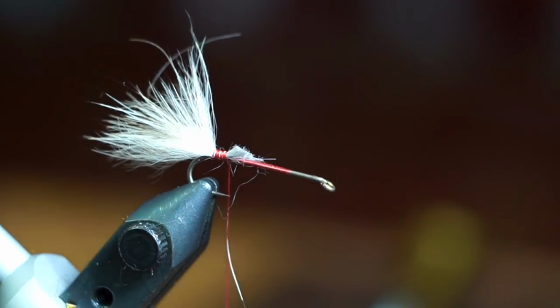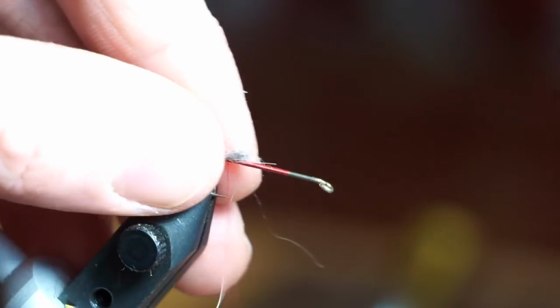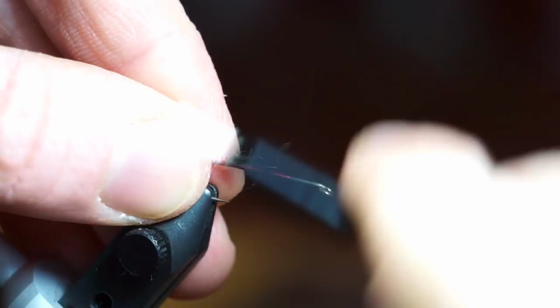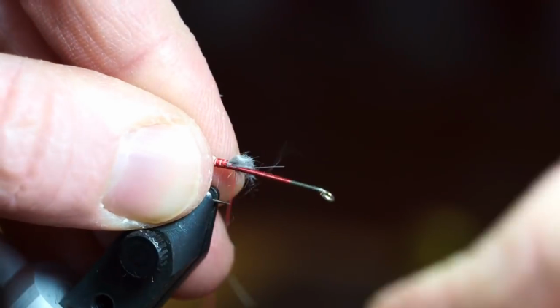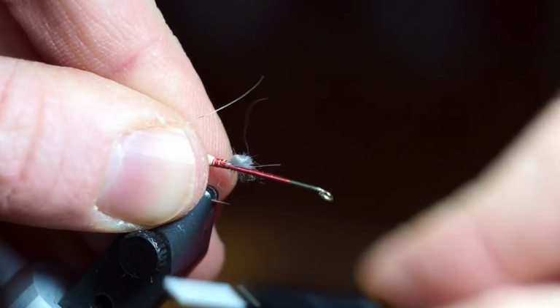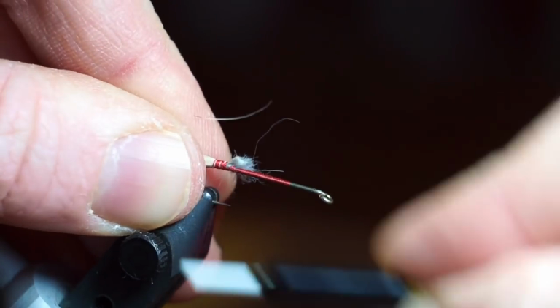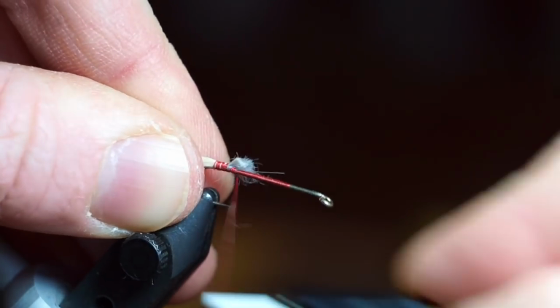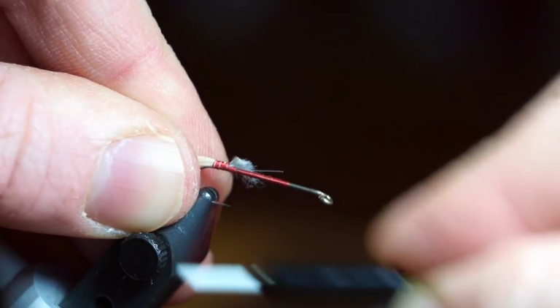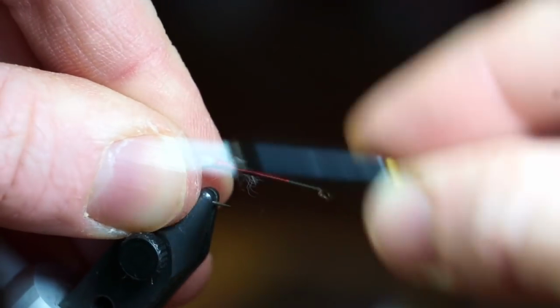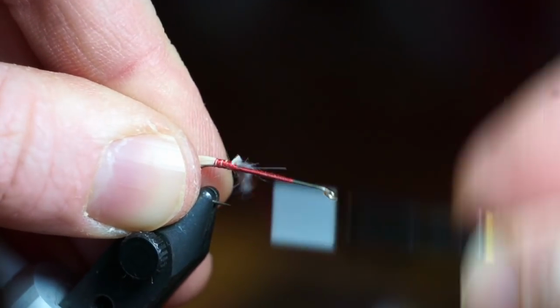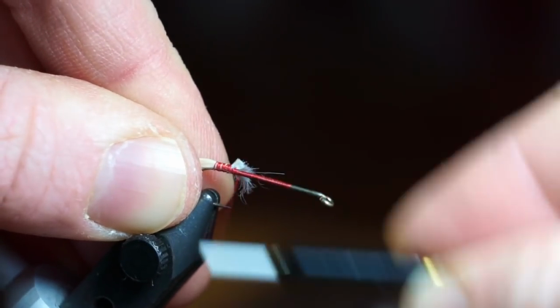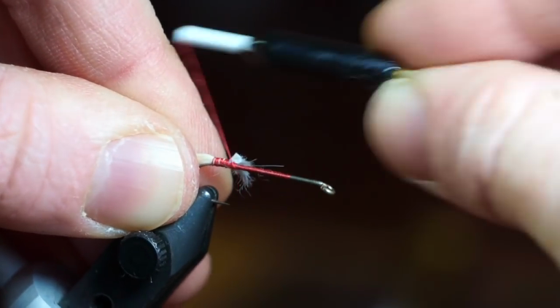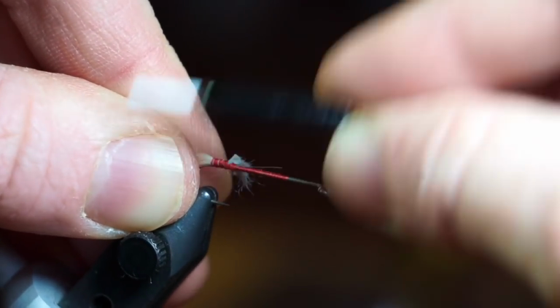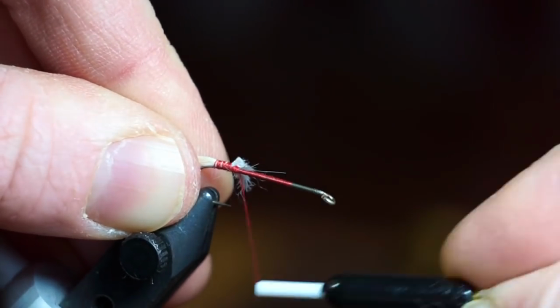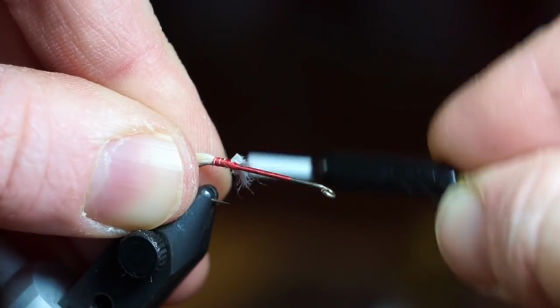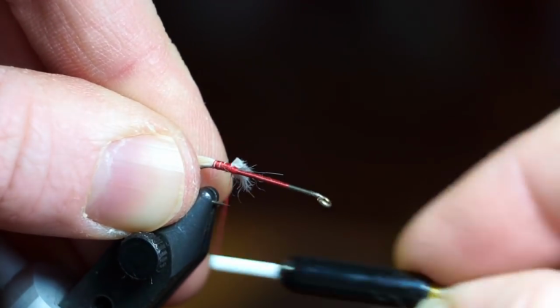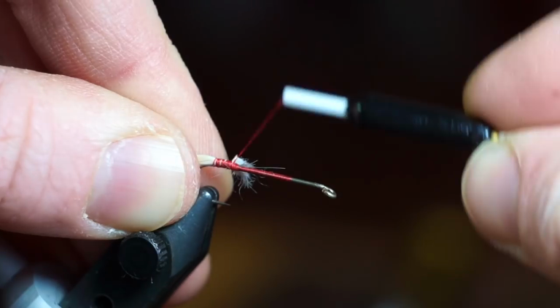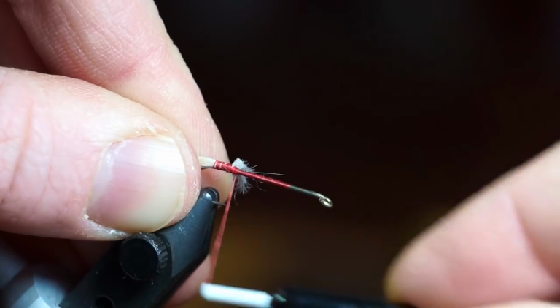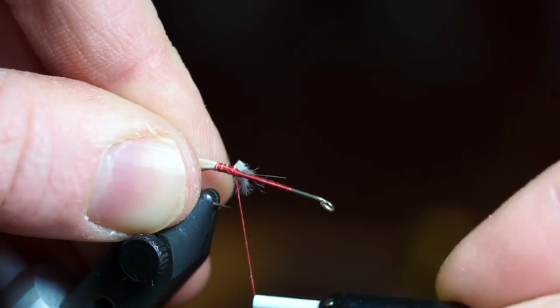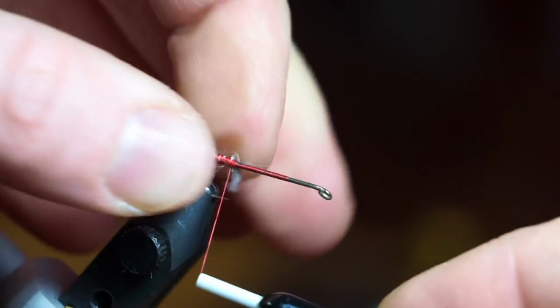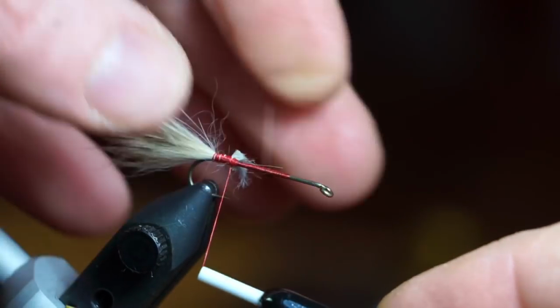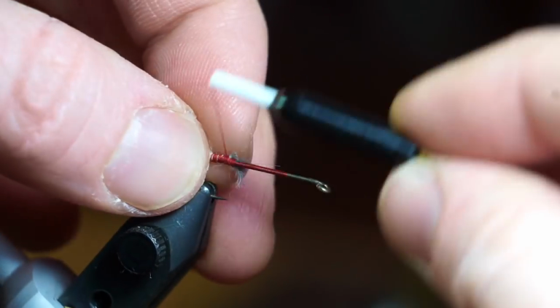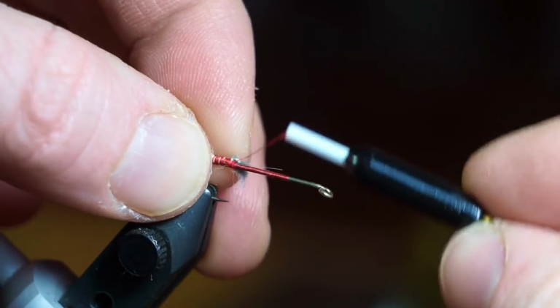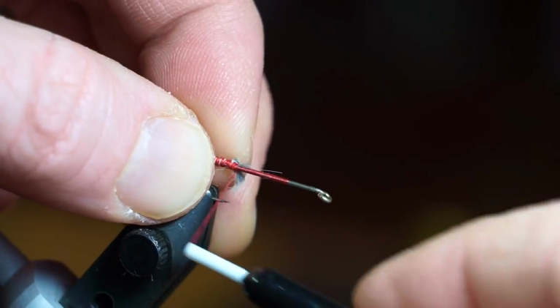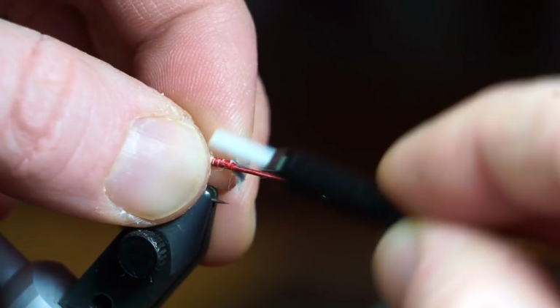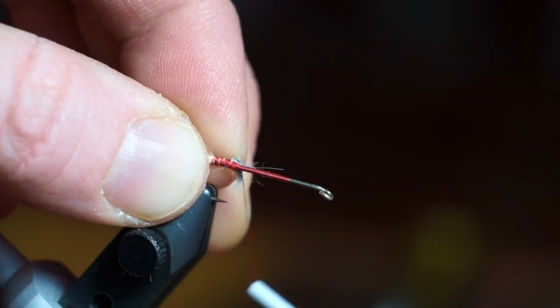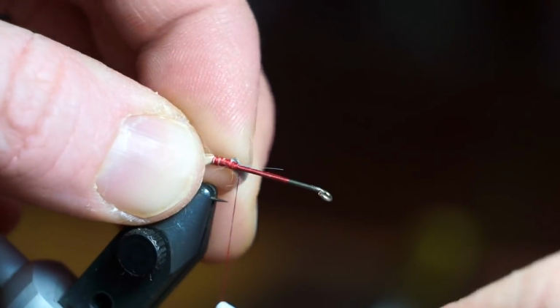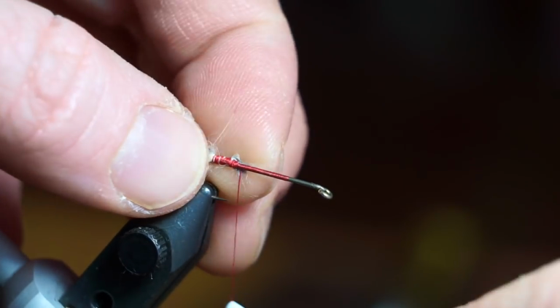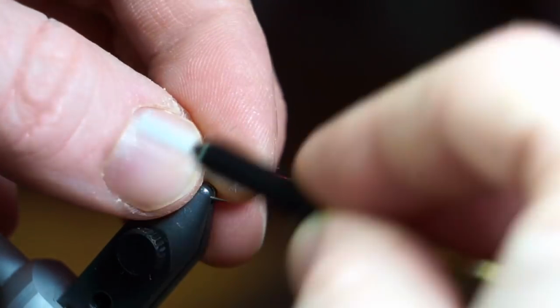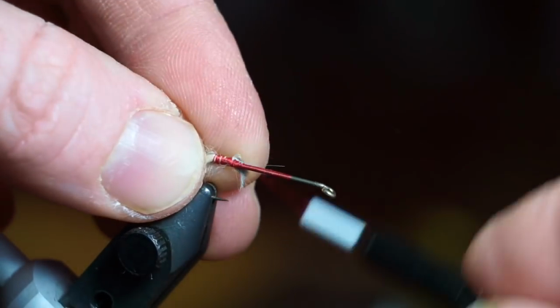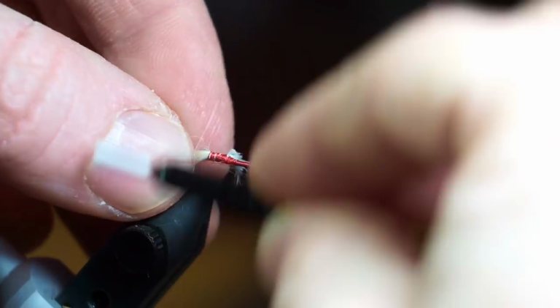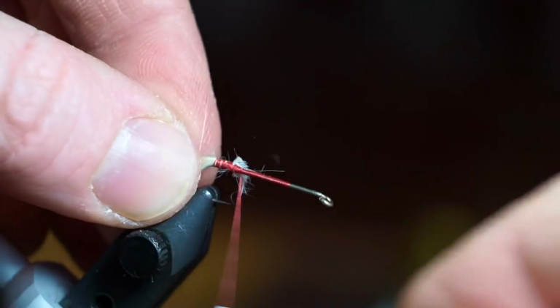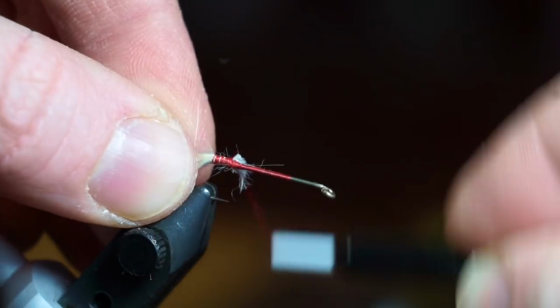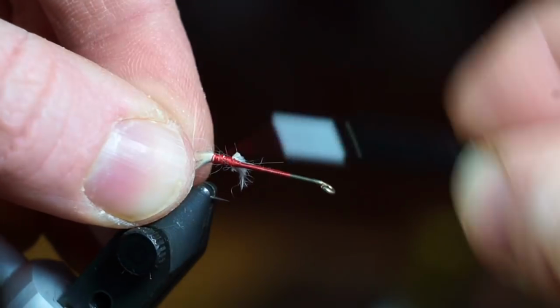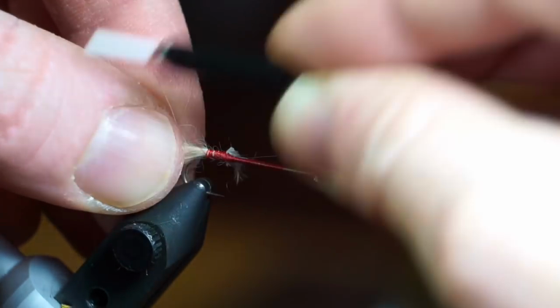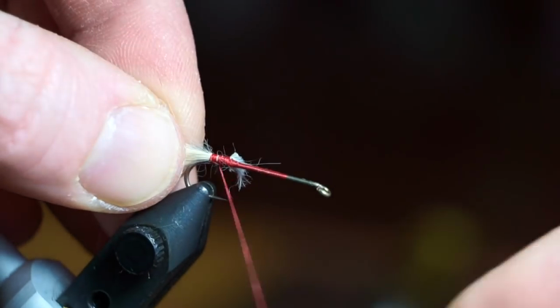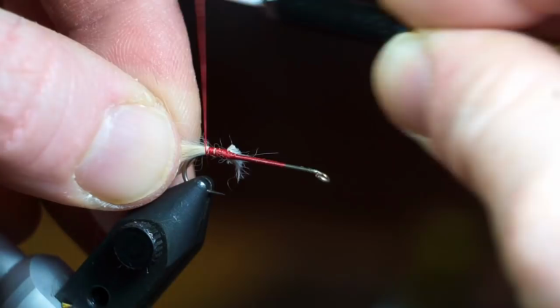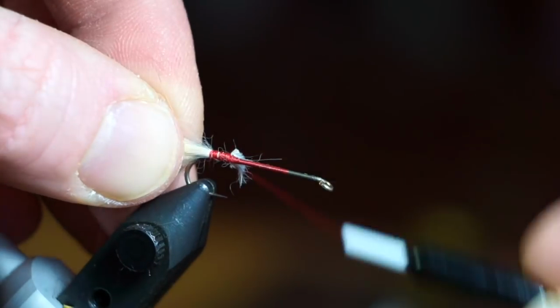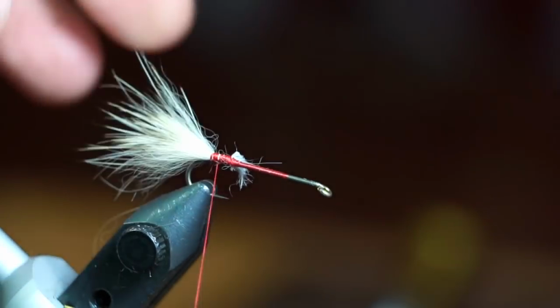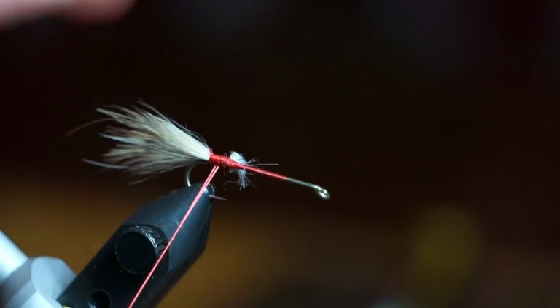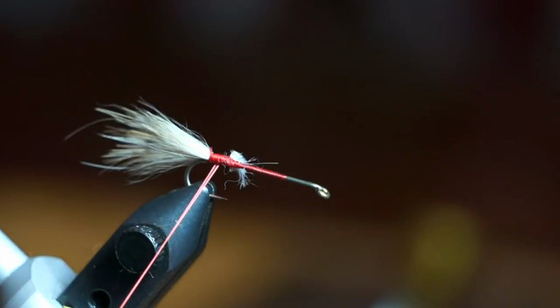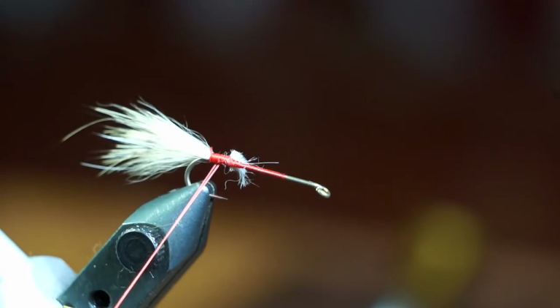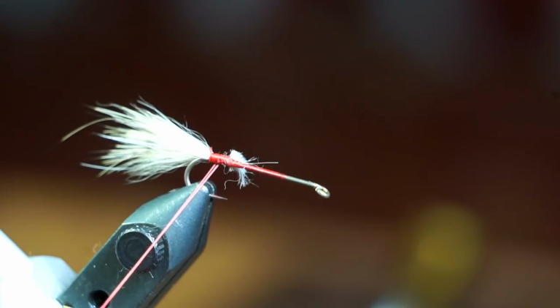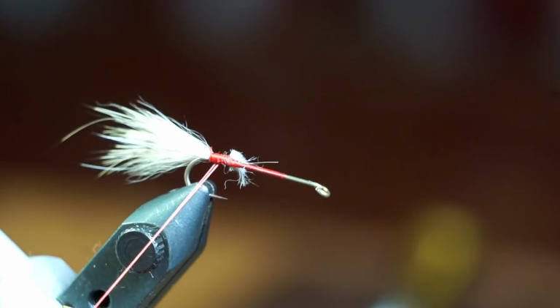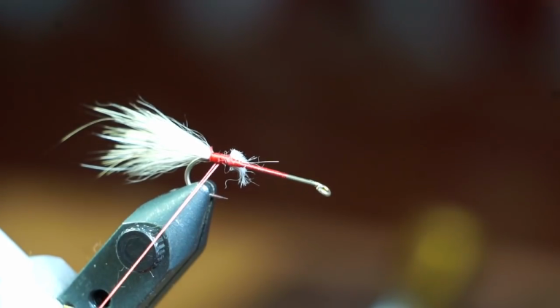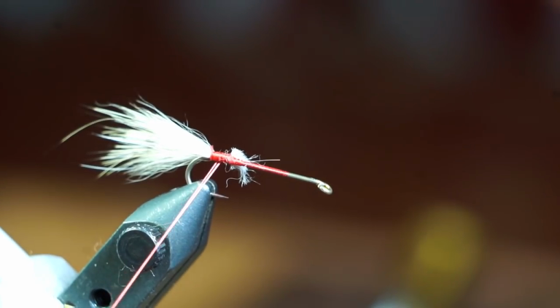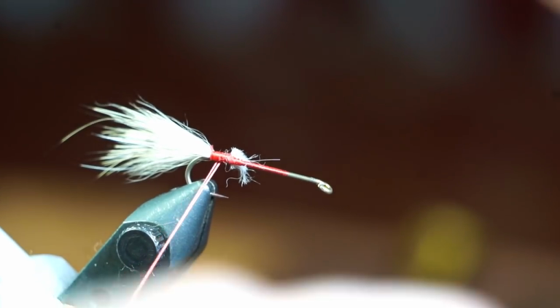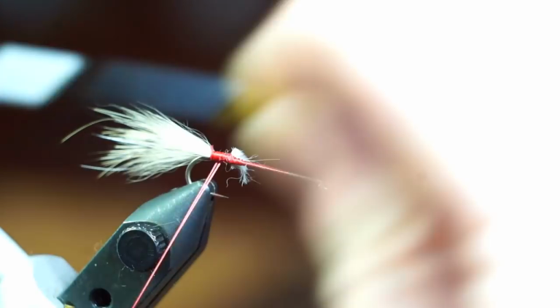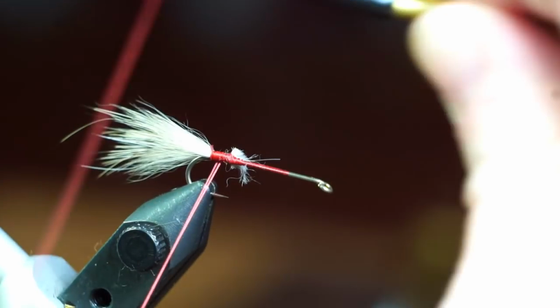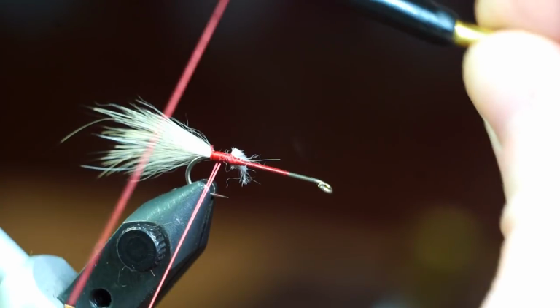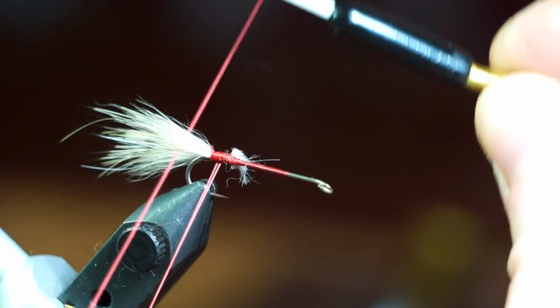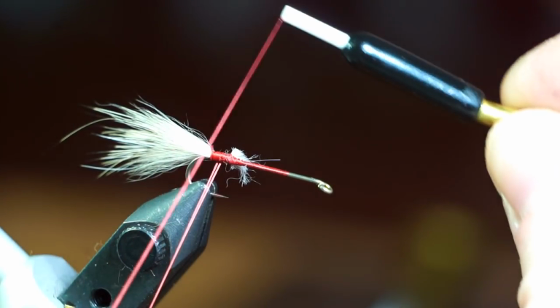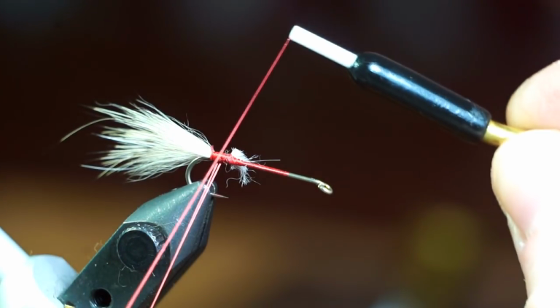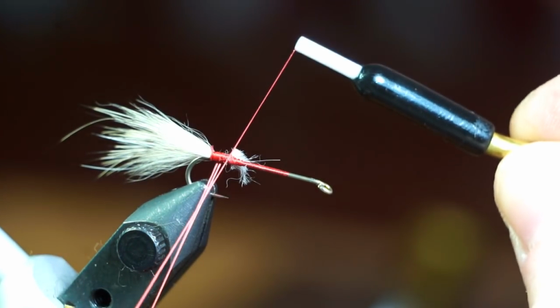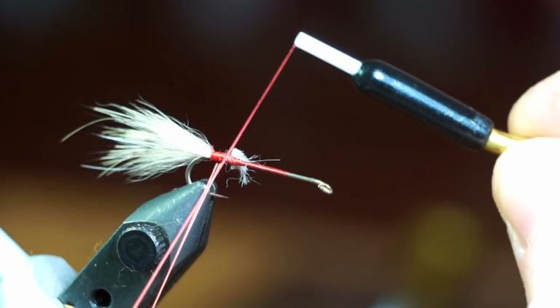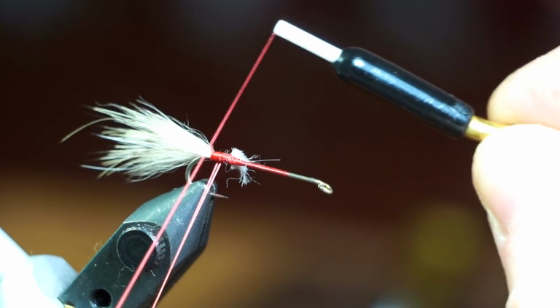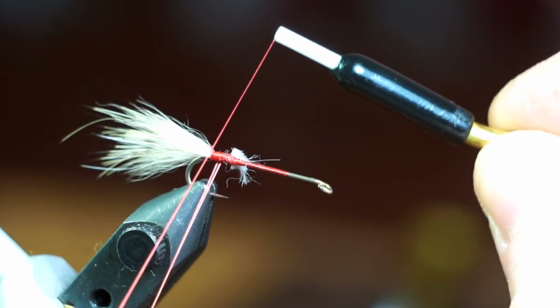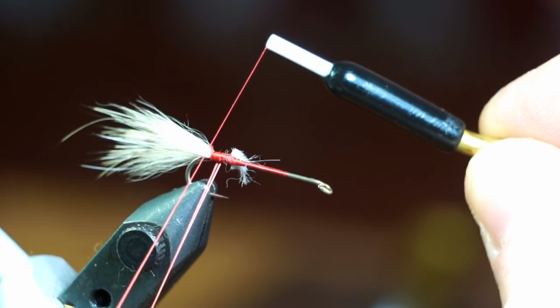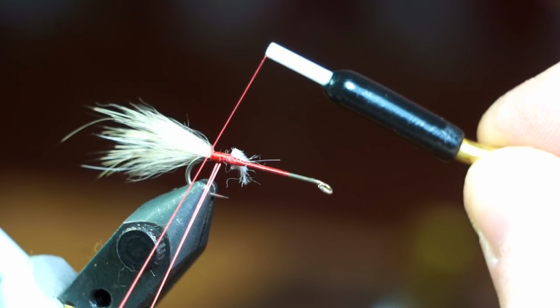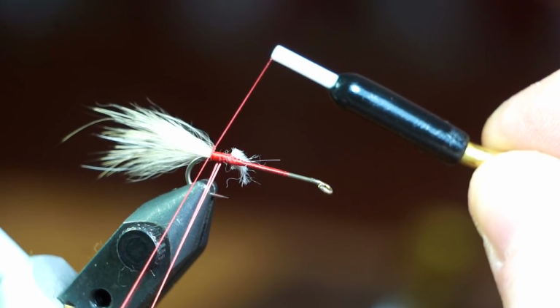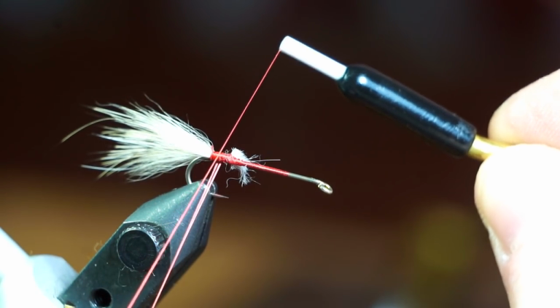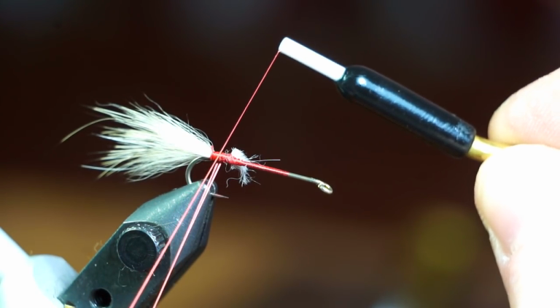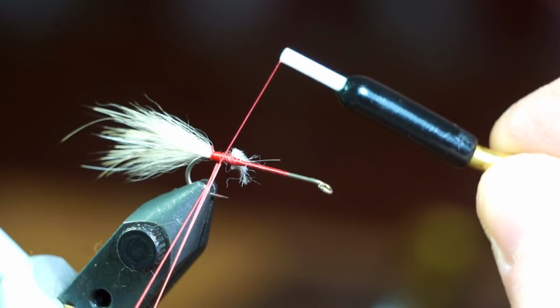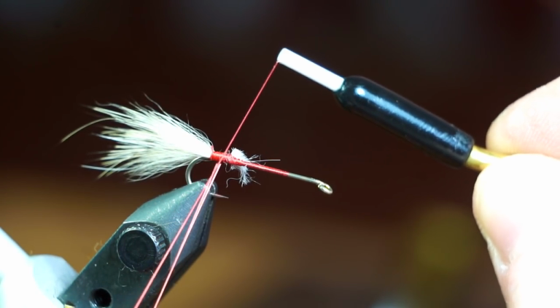Then make wraps over the remaining fur to smooth out the hook shank. Now make a dubbing loop and attach the dubbing spinner.